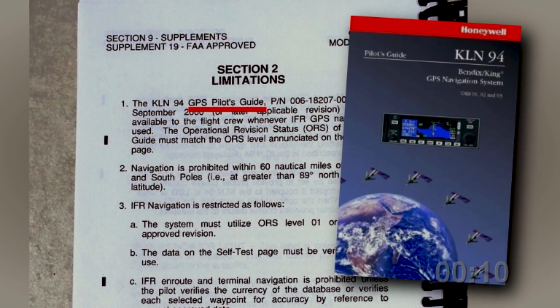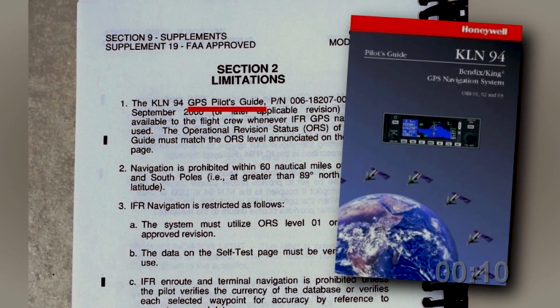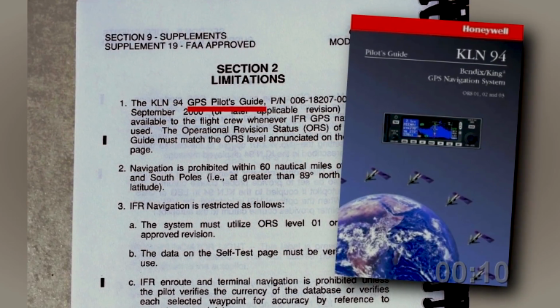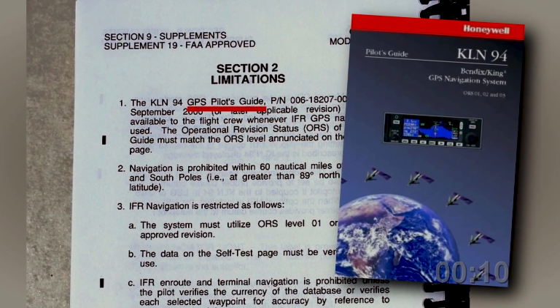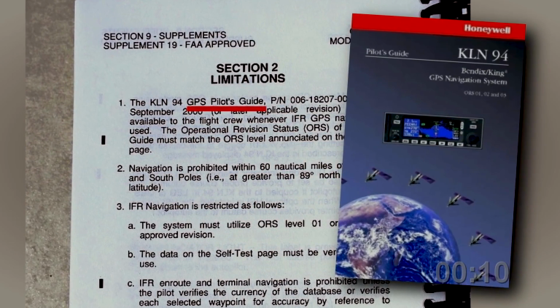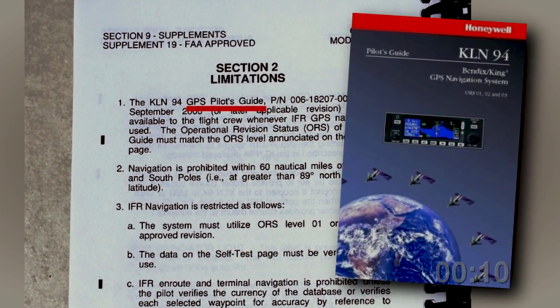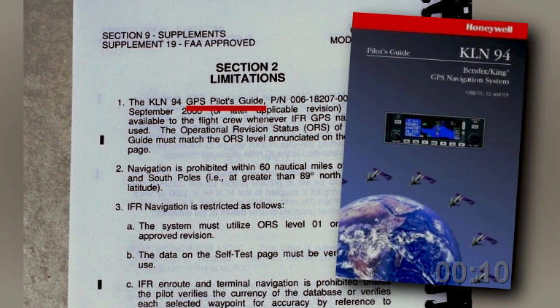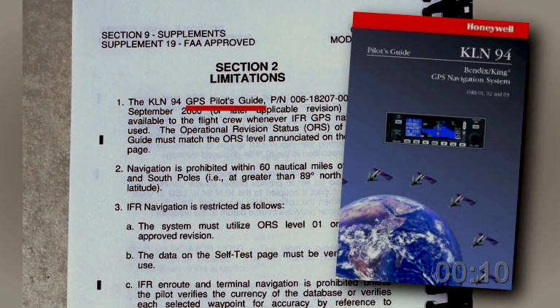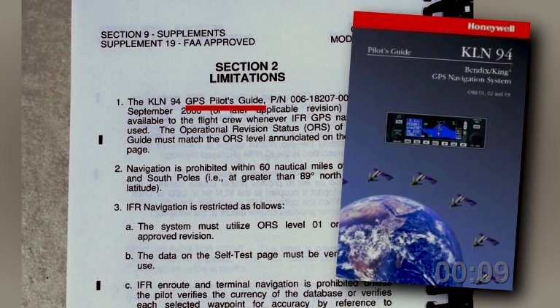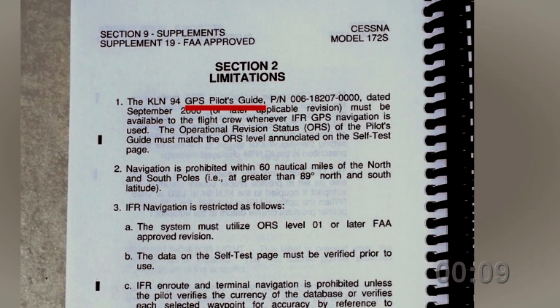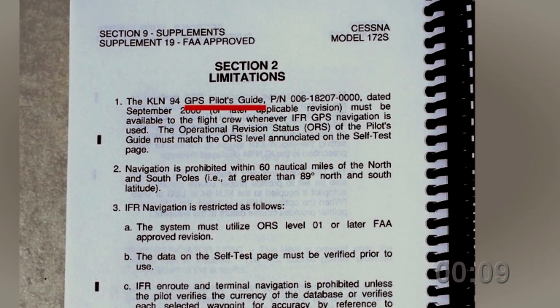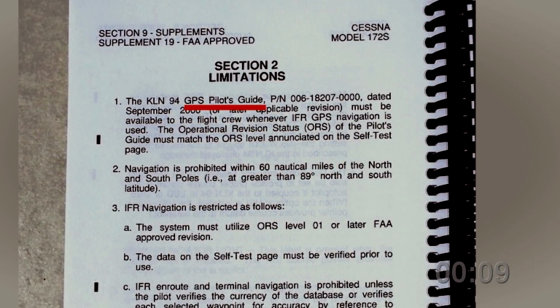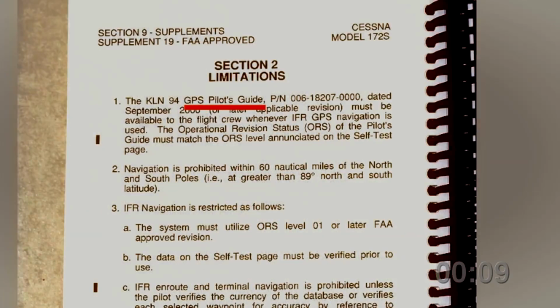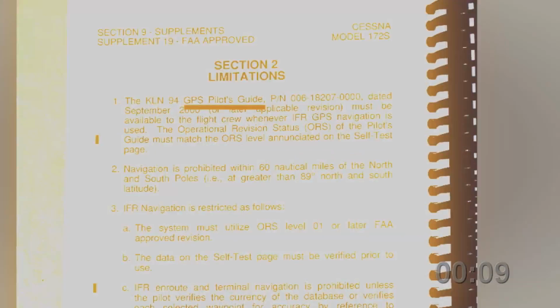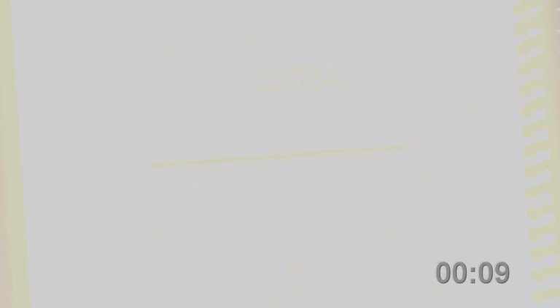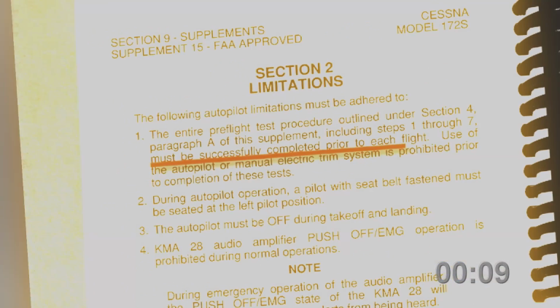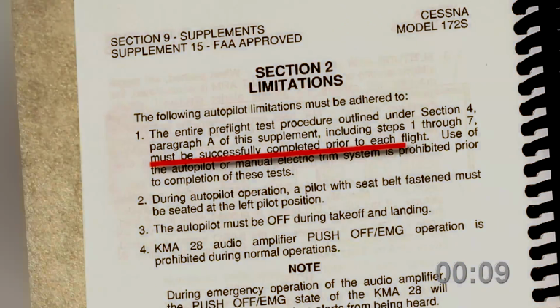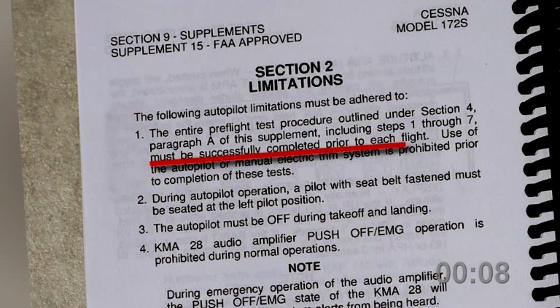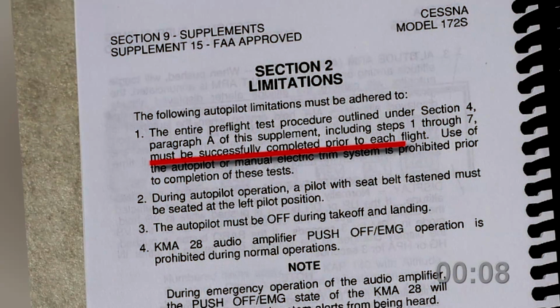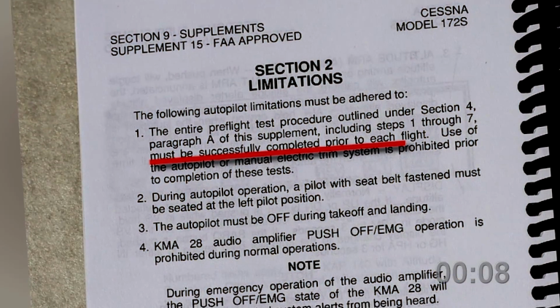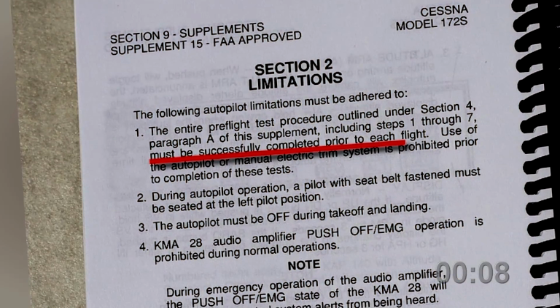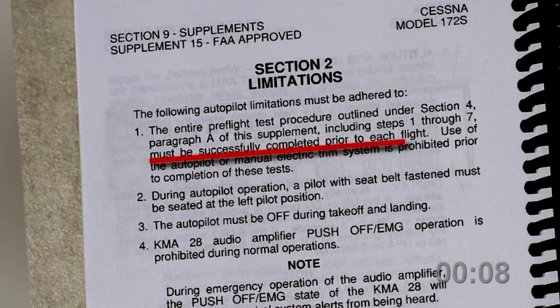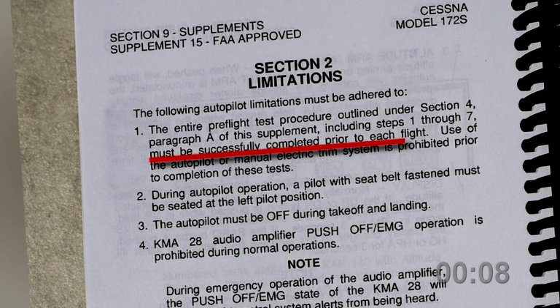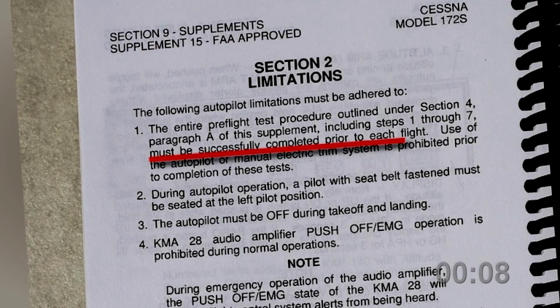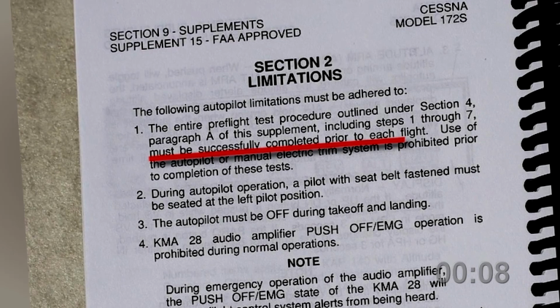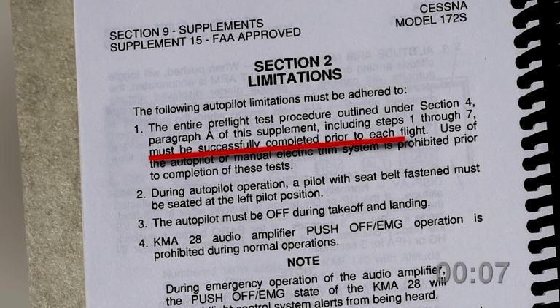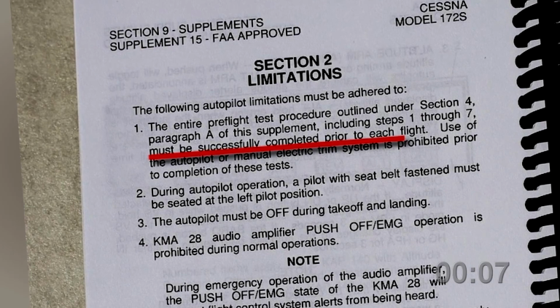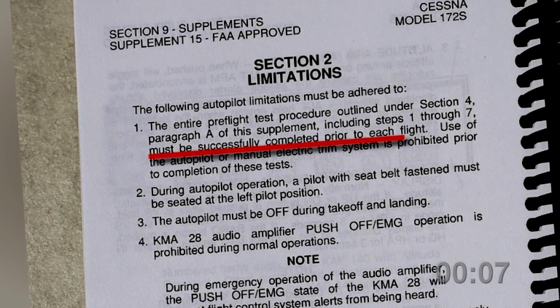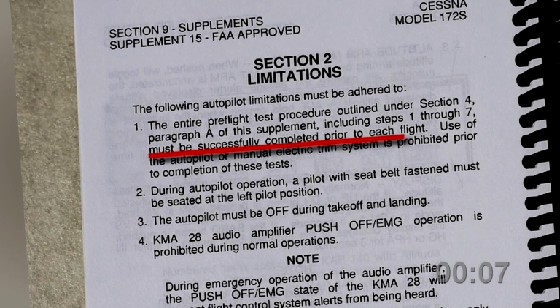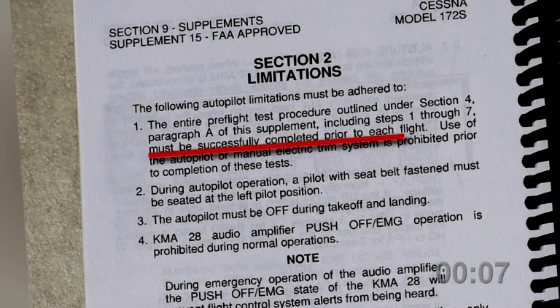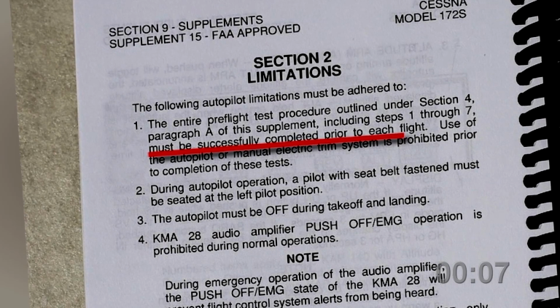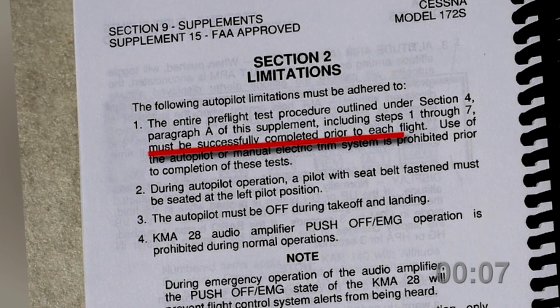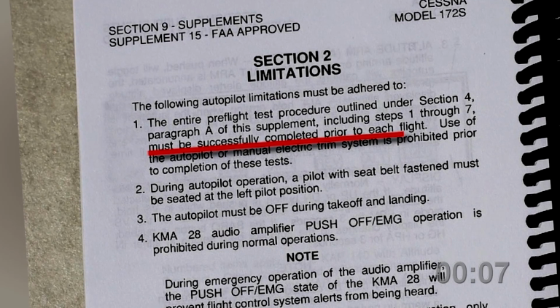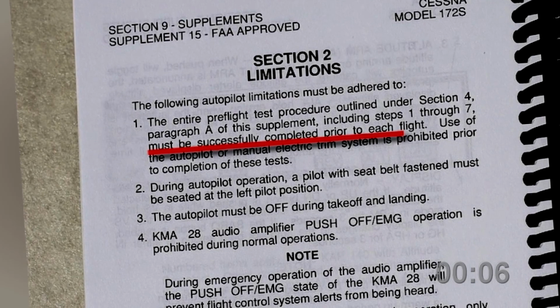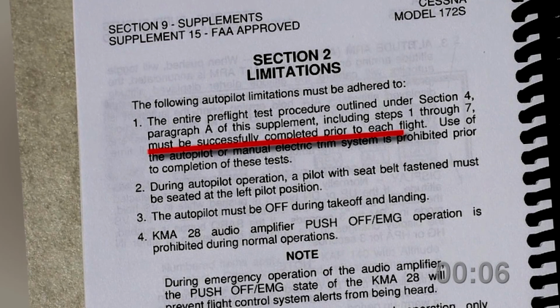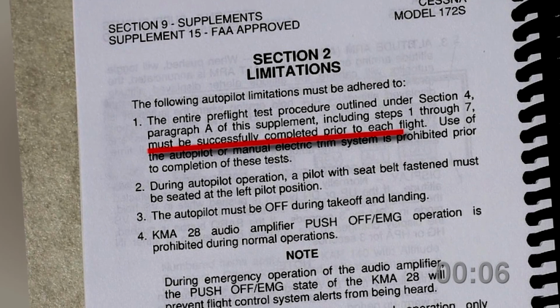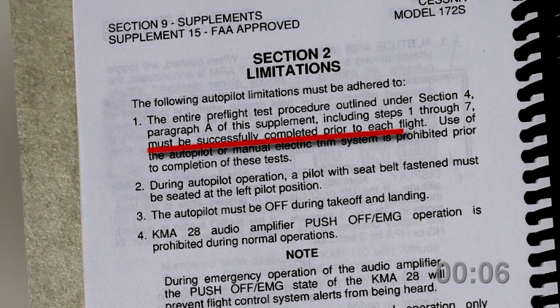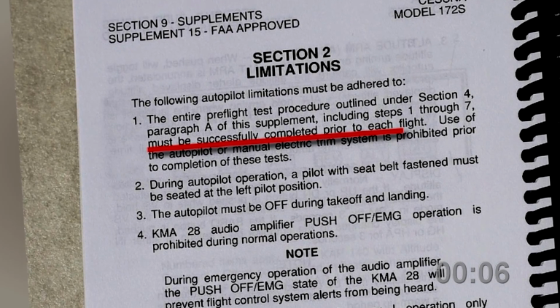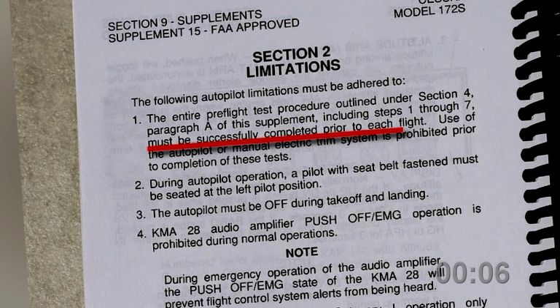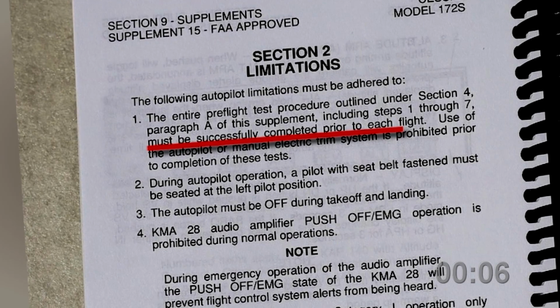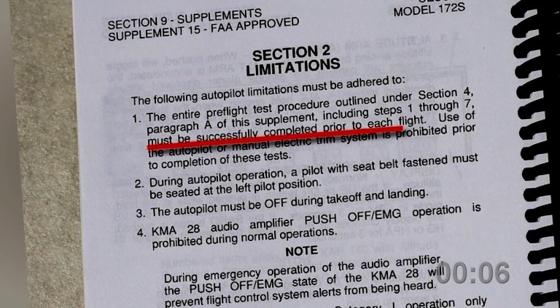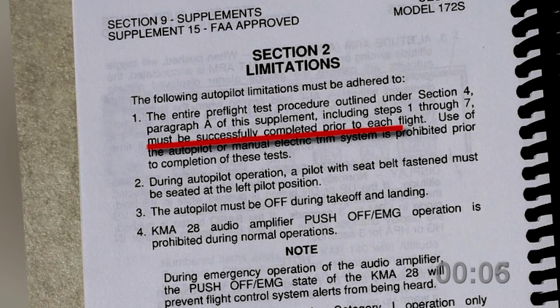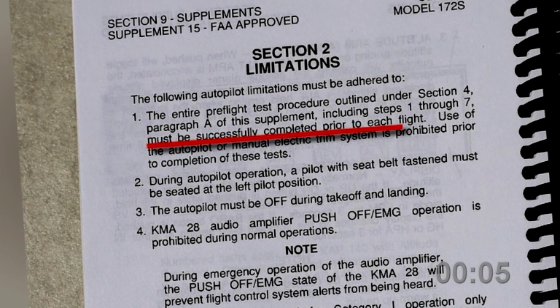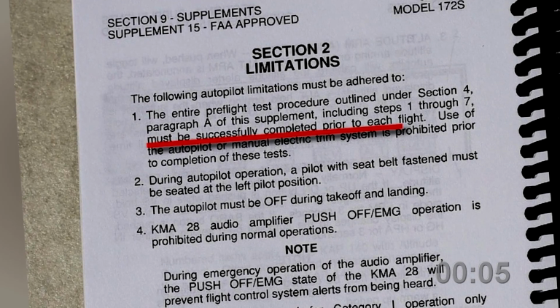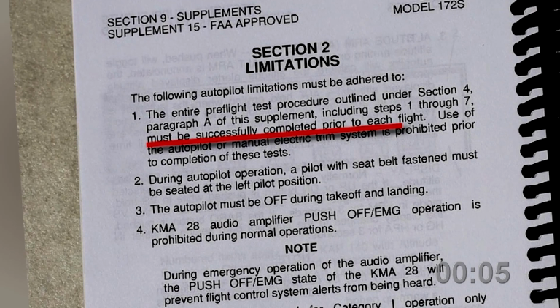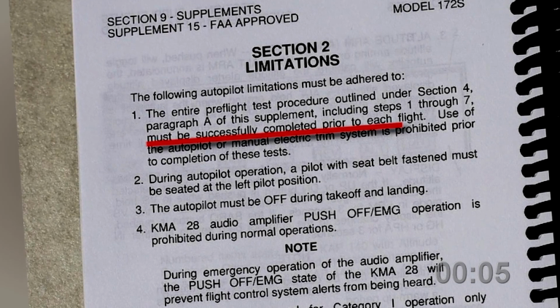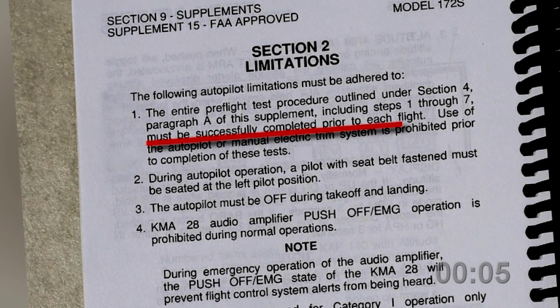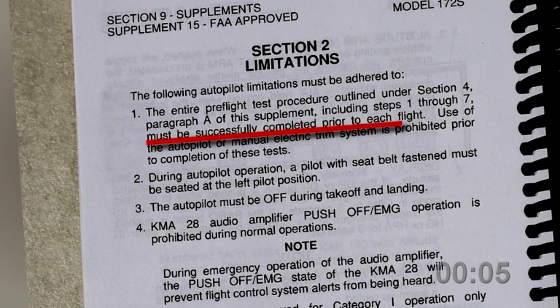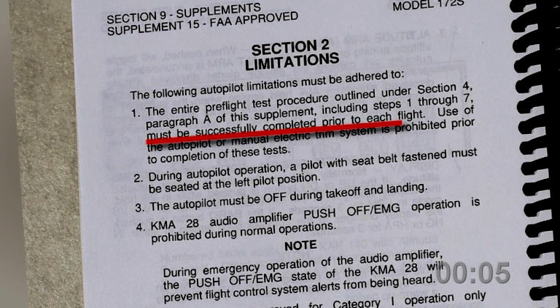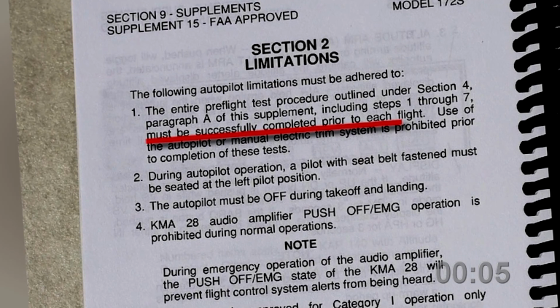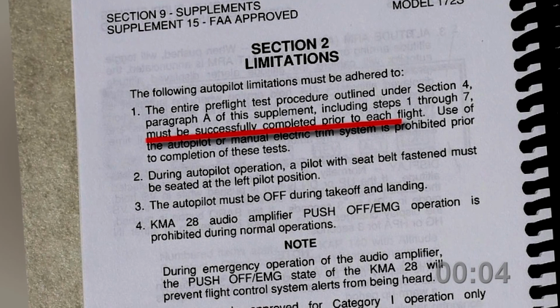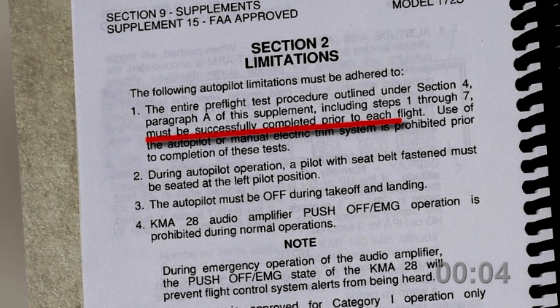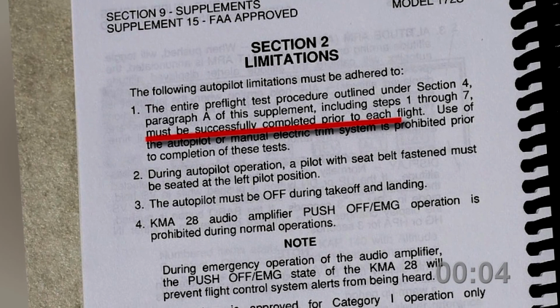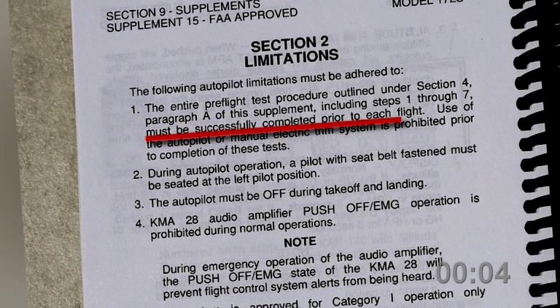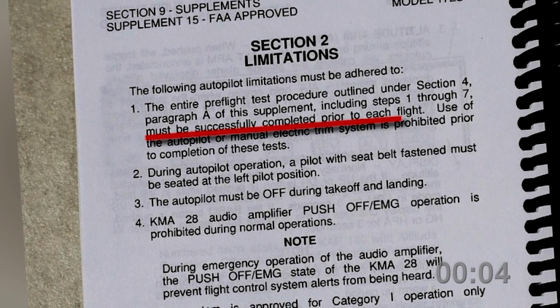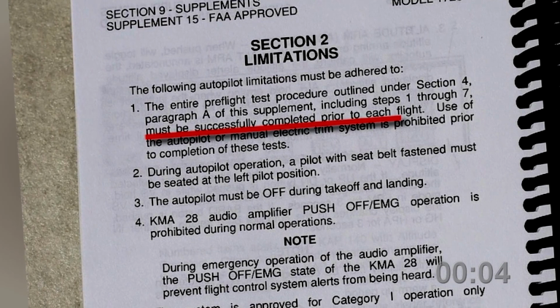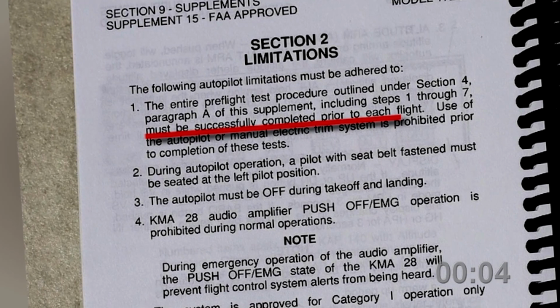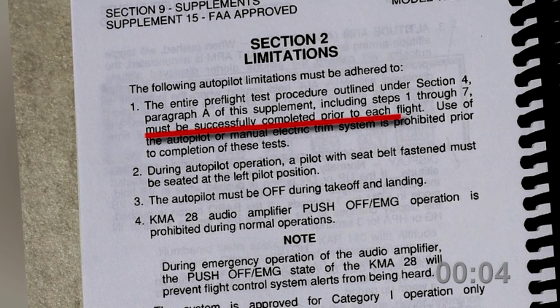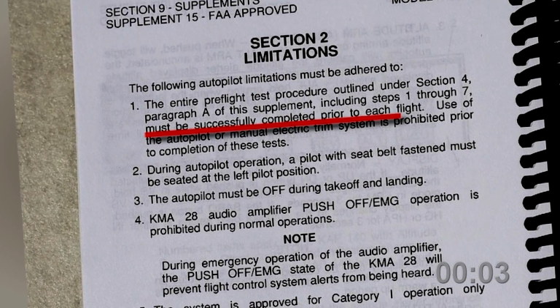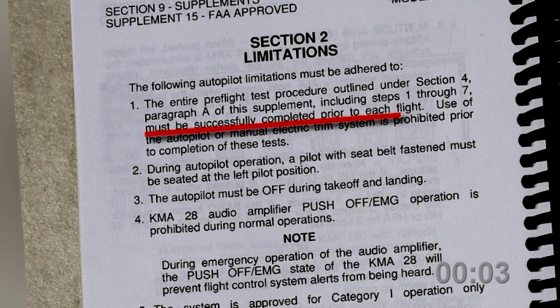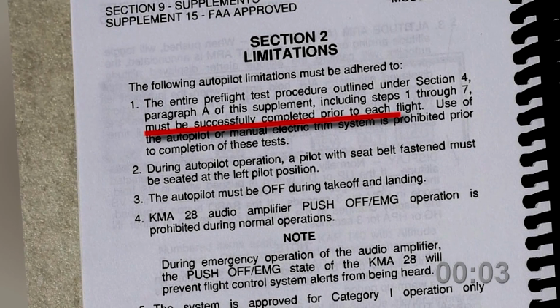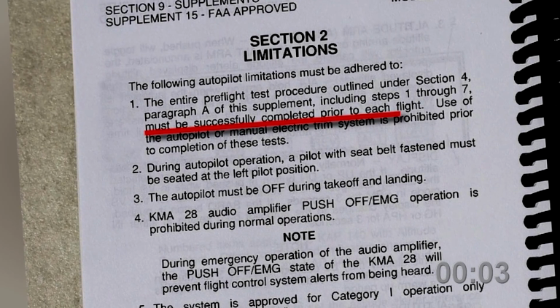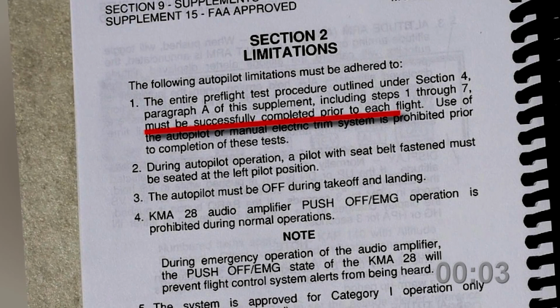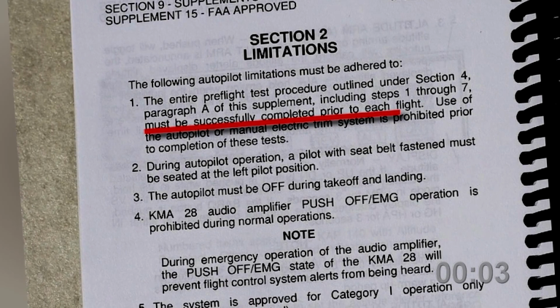What? I'm not kidding. The autopilot's limitations require specific checks in the supplemental checklist to be completed before every flight.